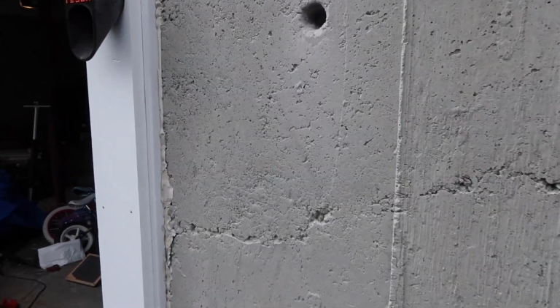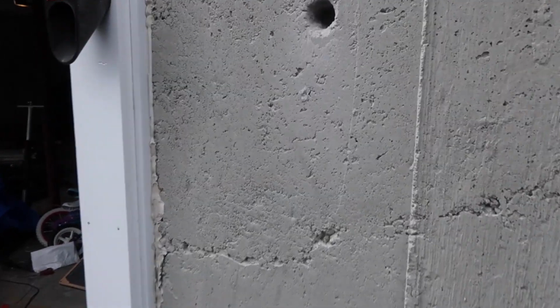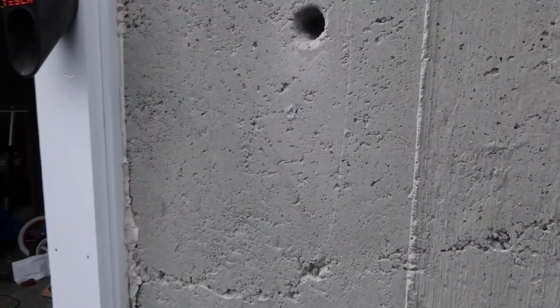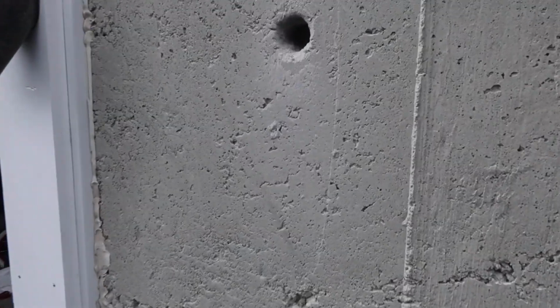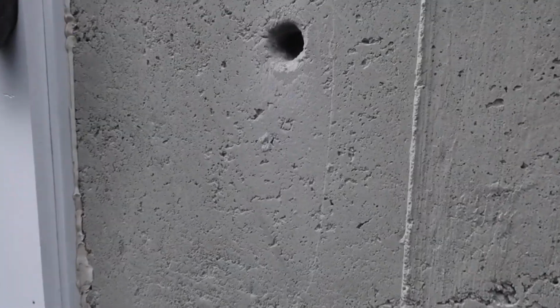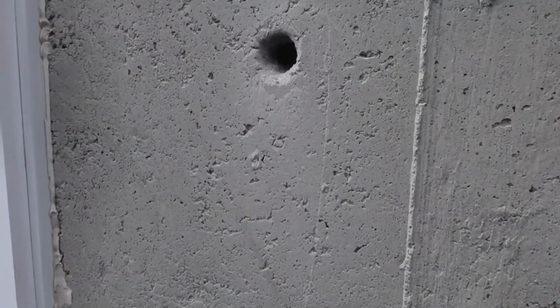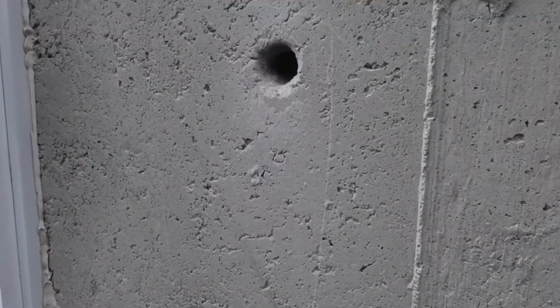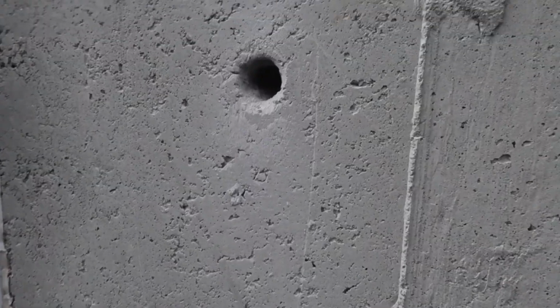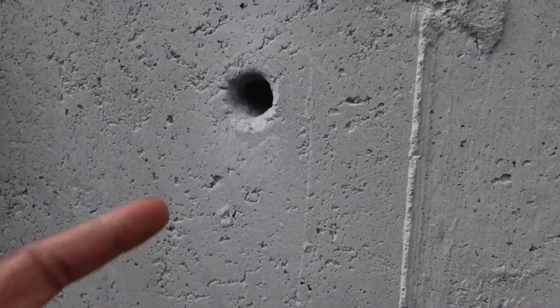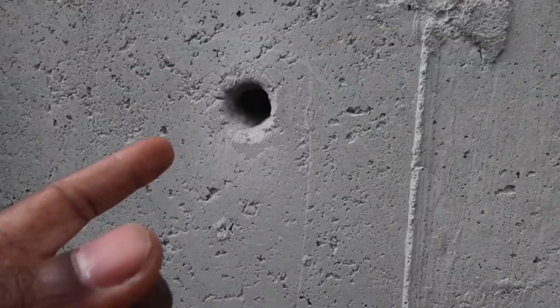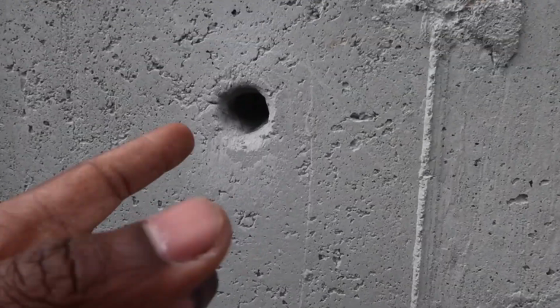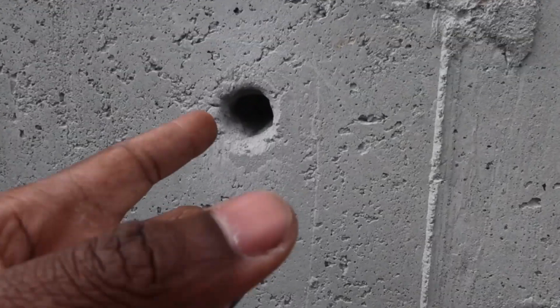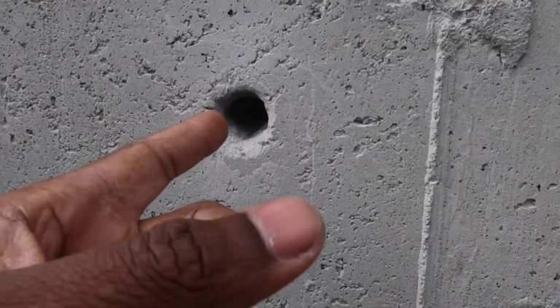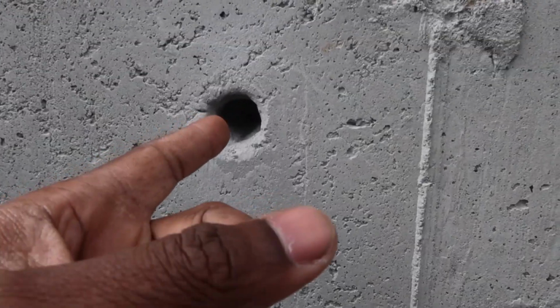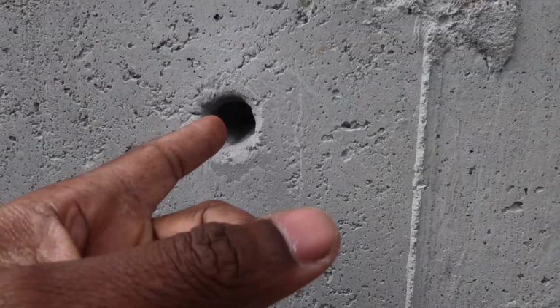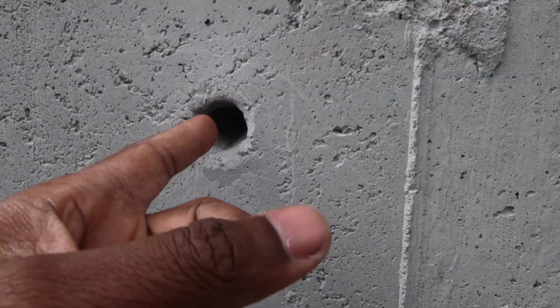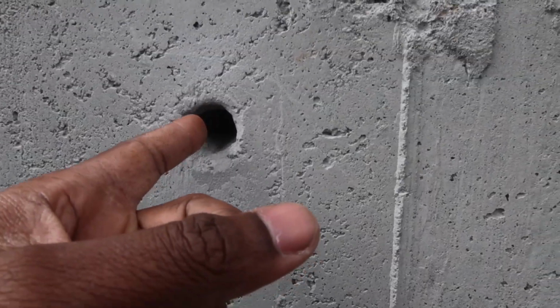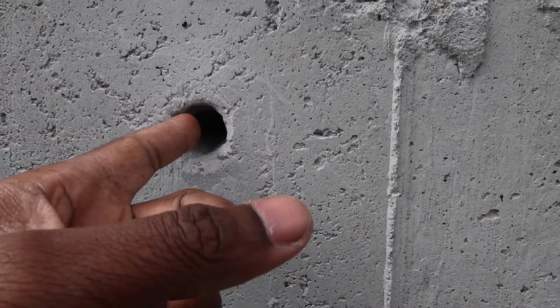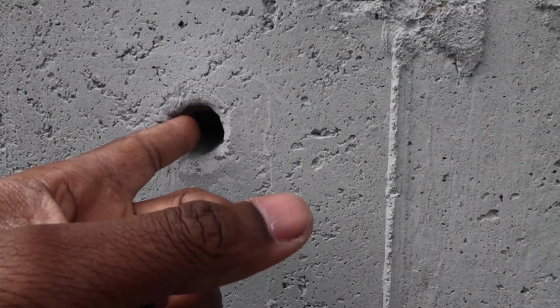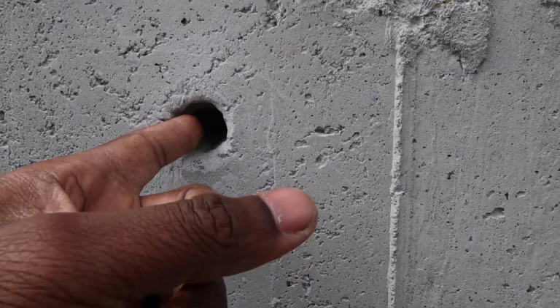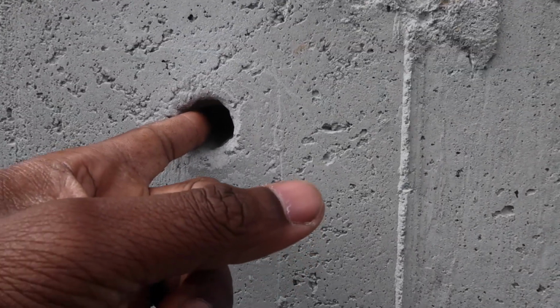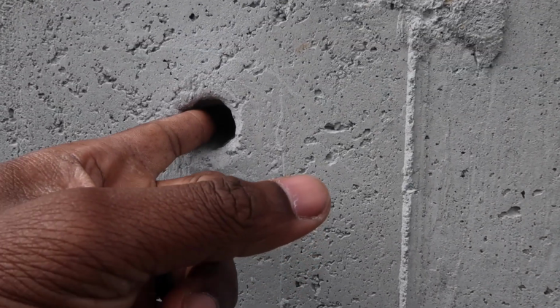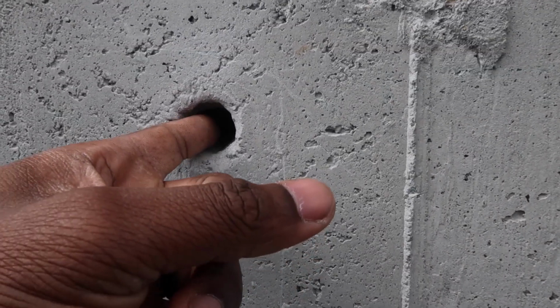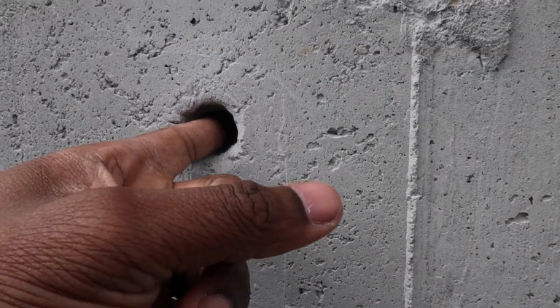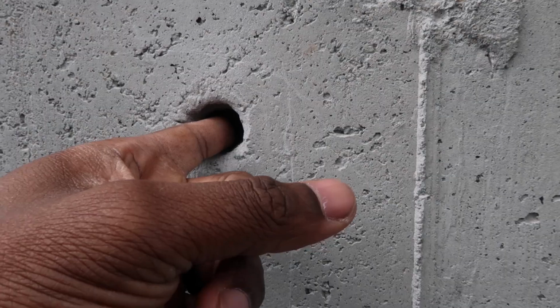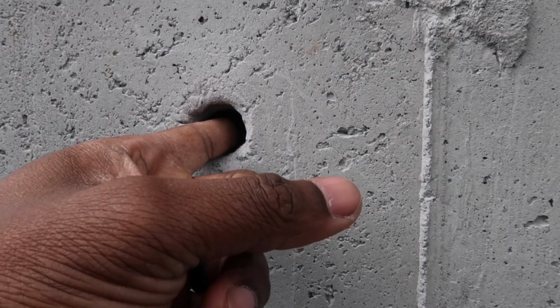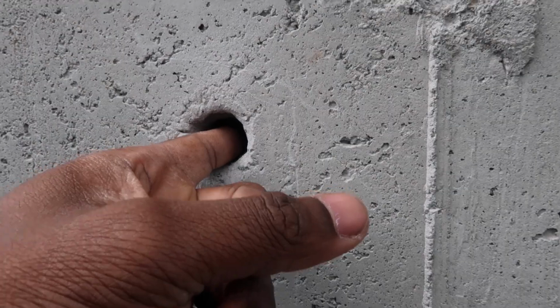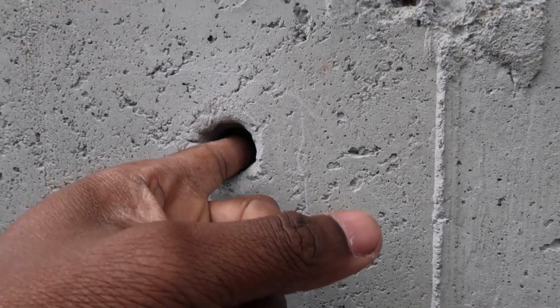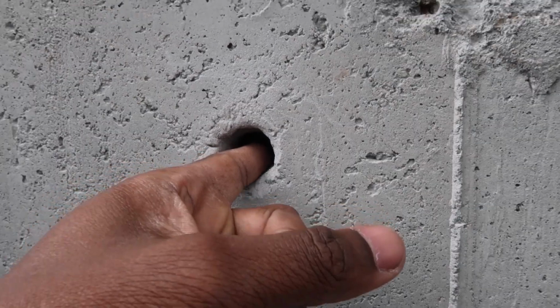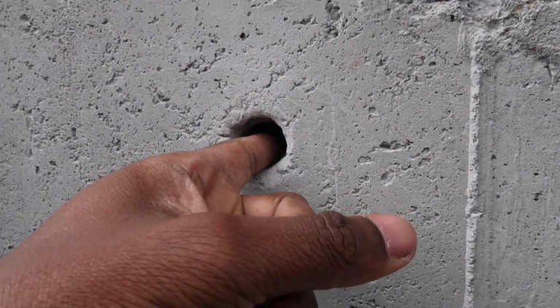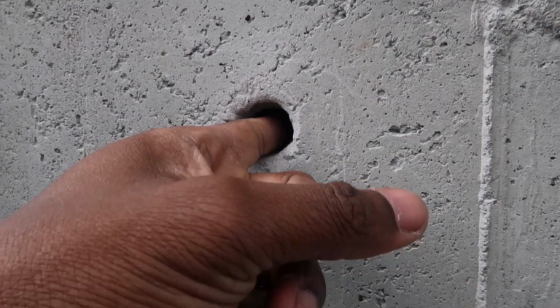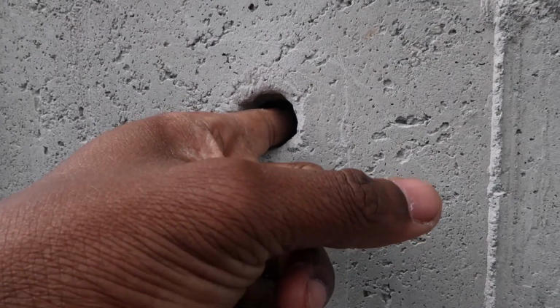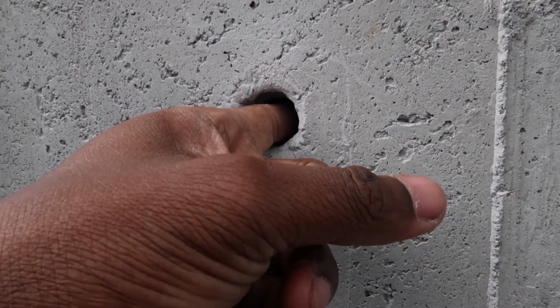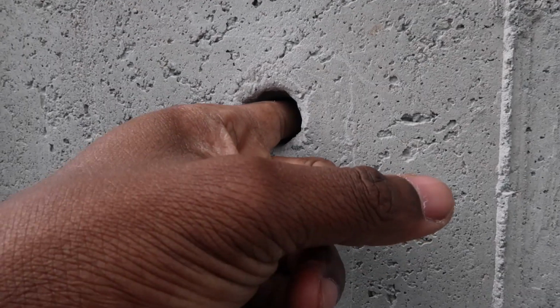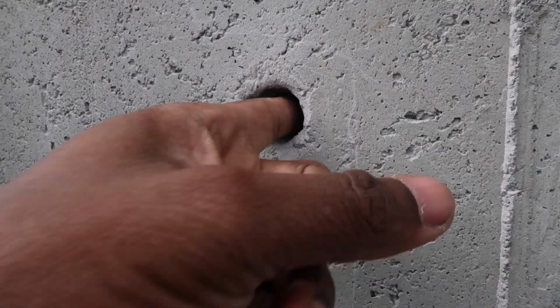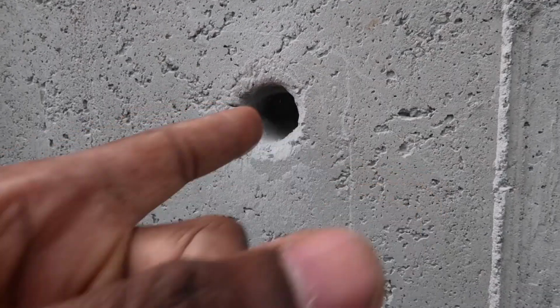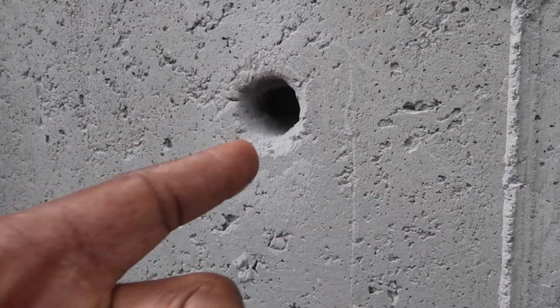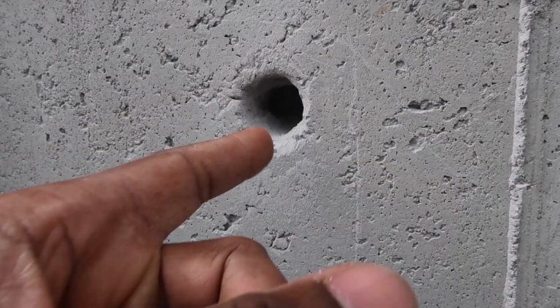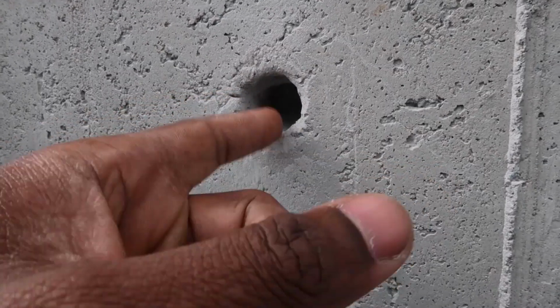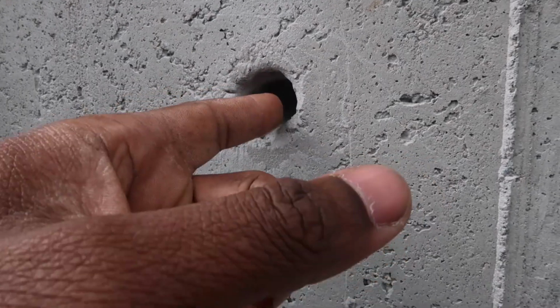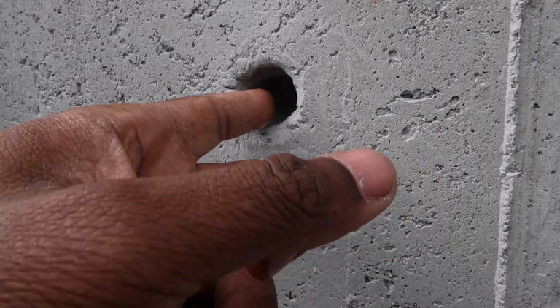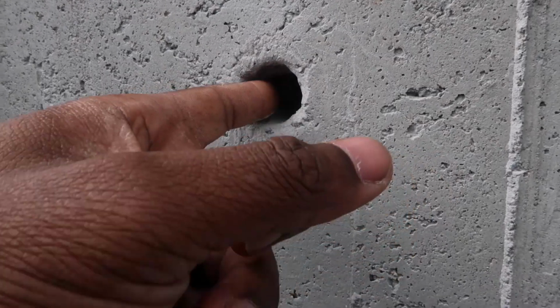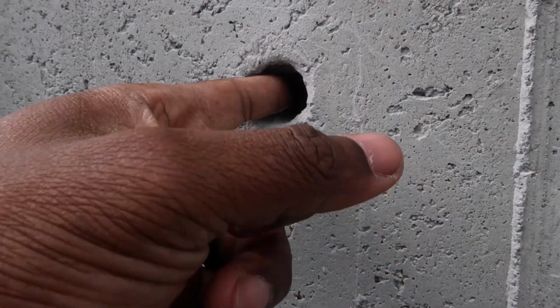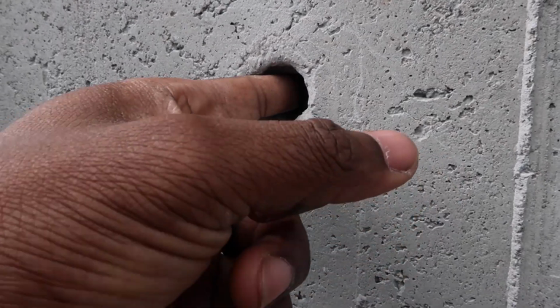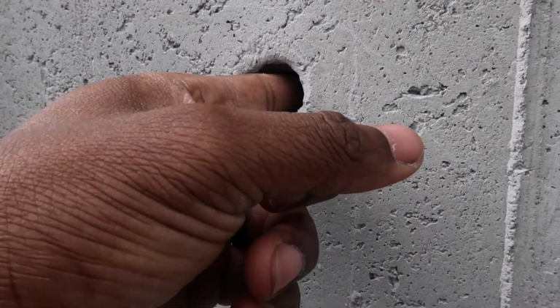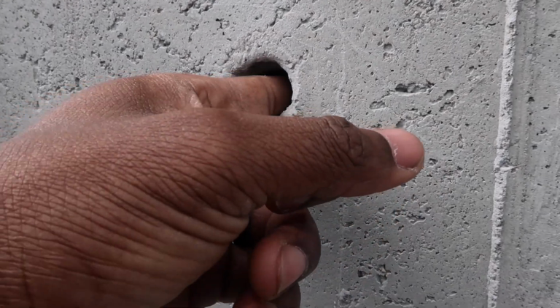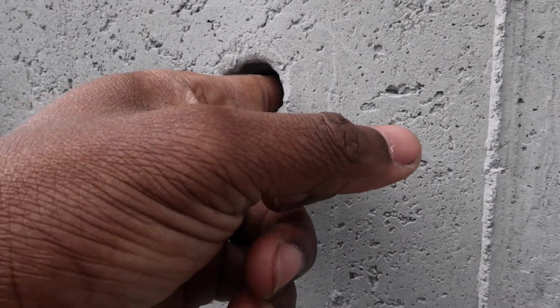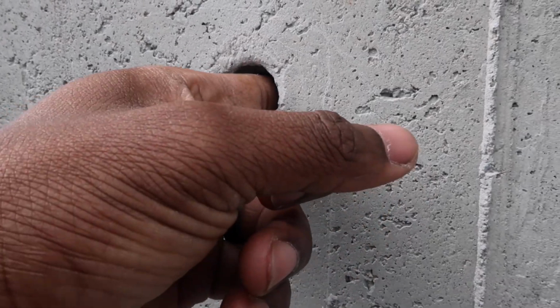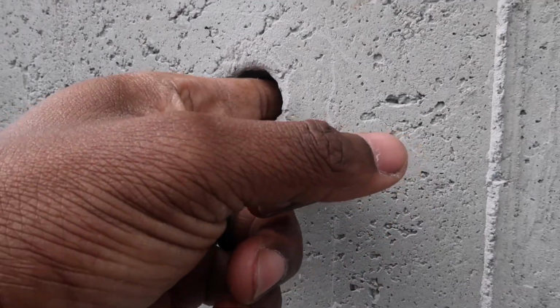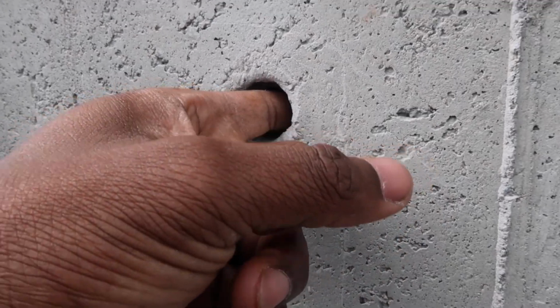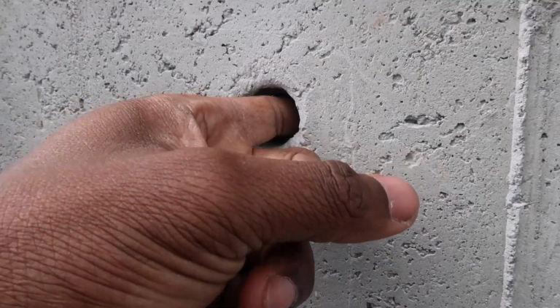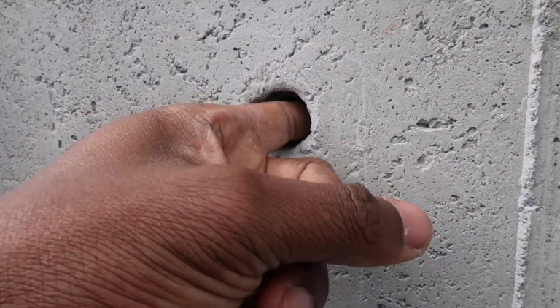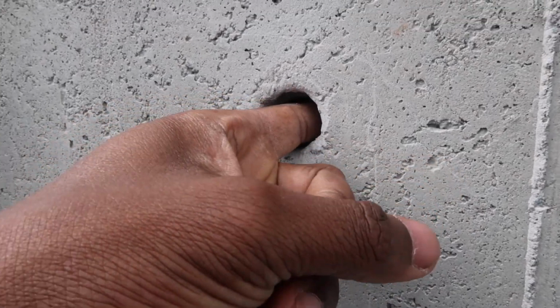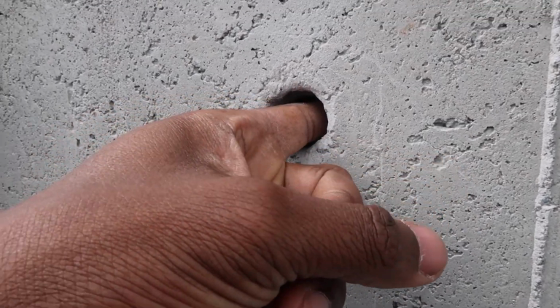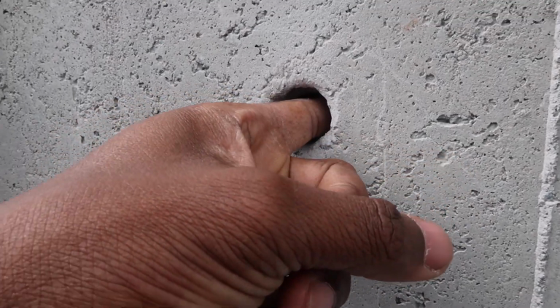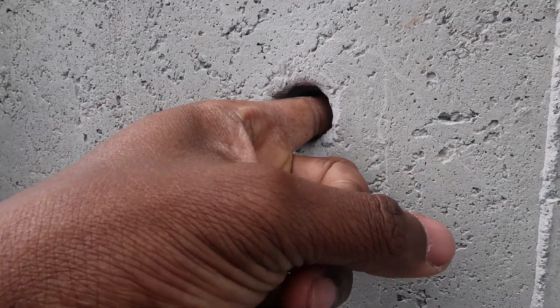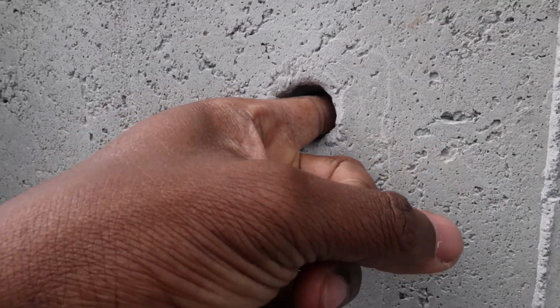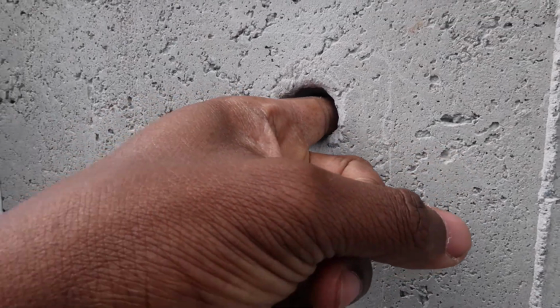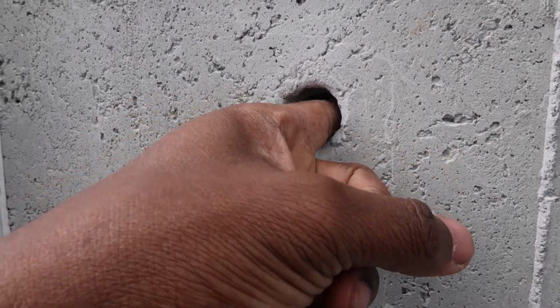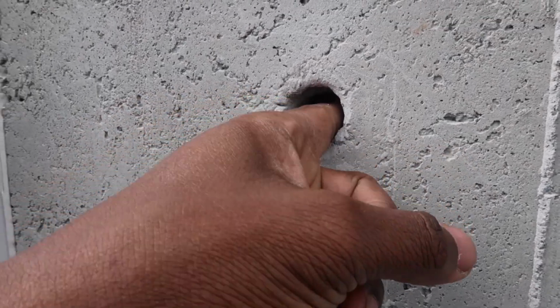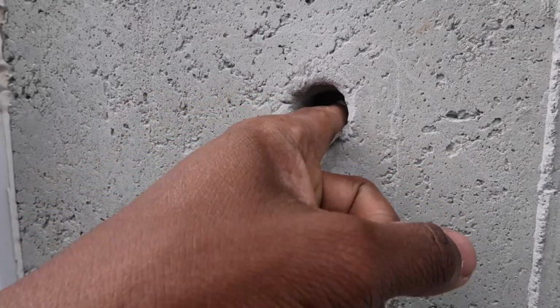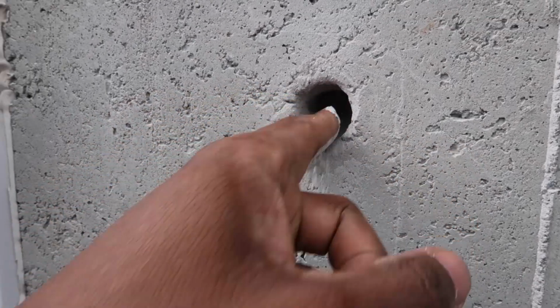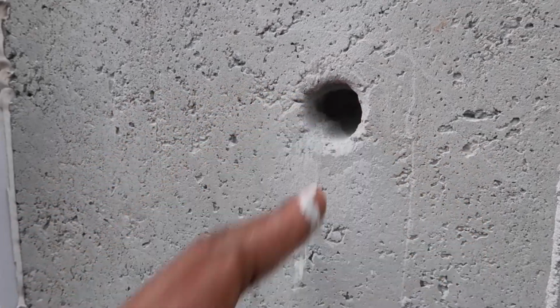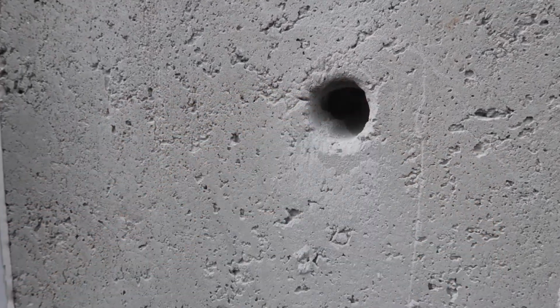All right, let's see how deep we are now. Finger depth gauge — ow, it's hot in there. All right, we're at a full two inches now.